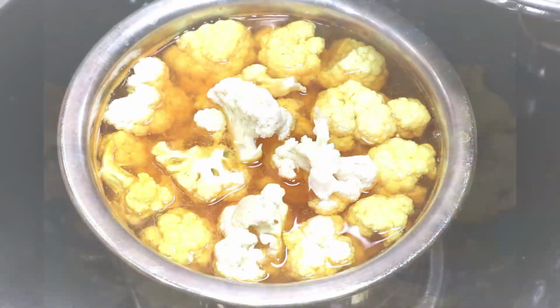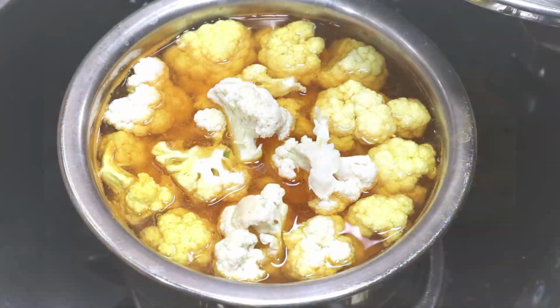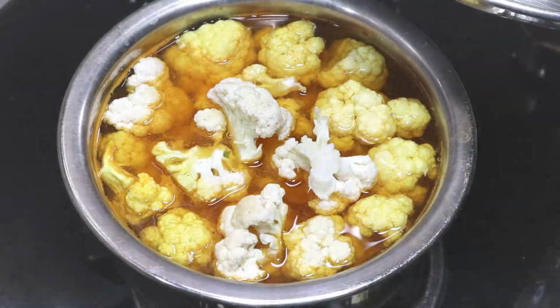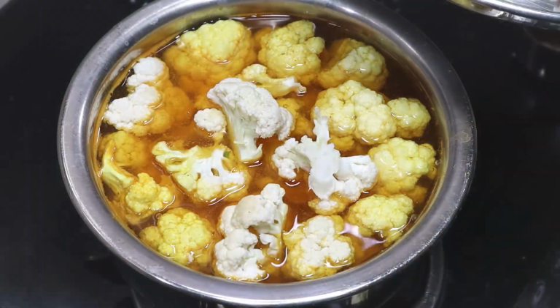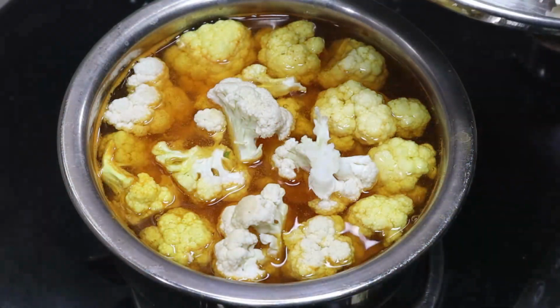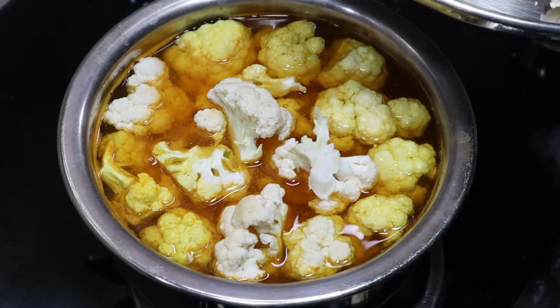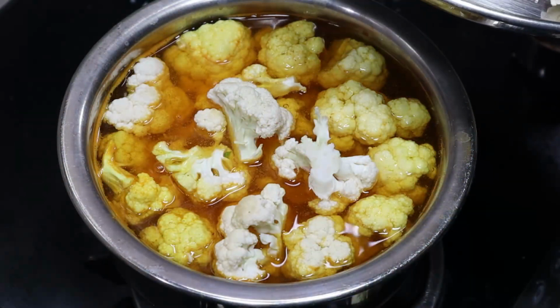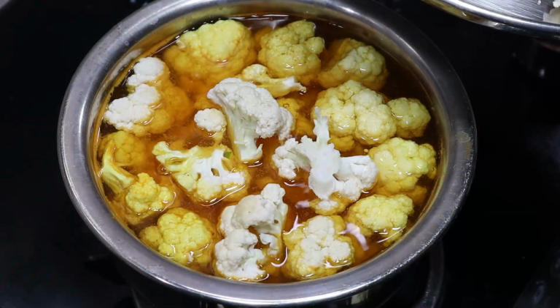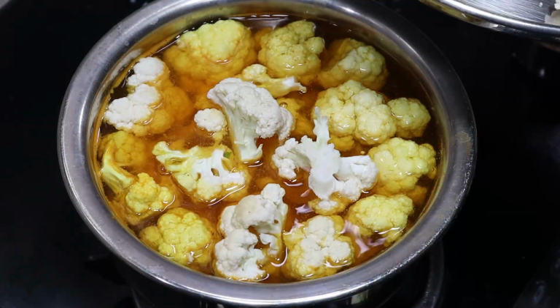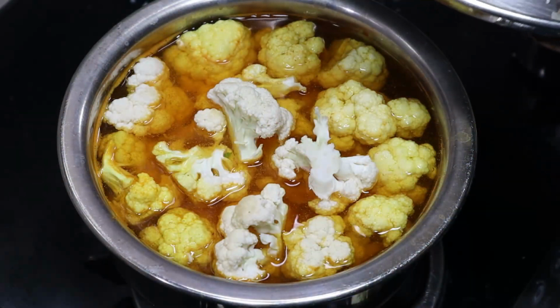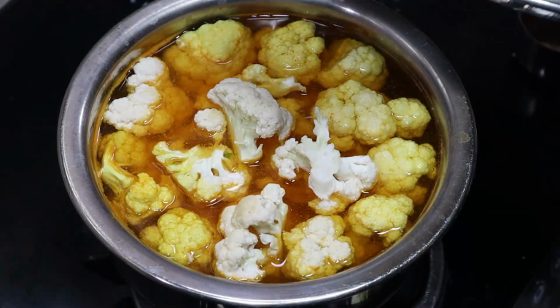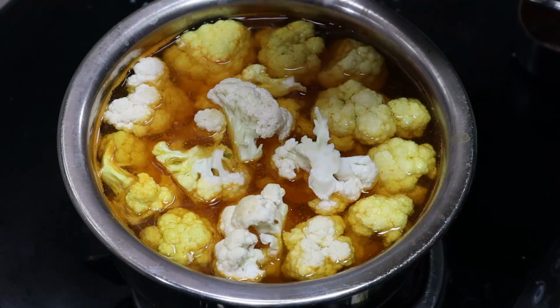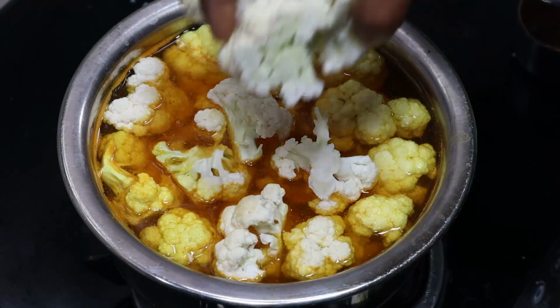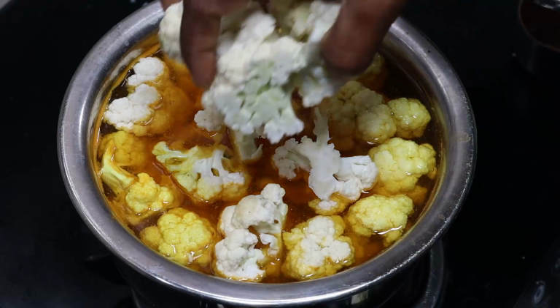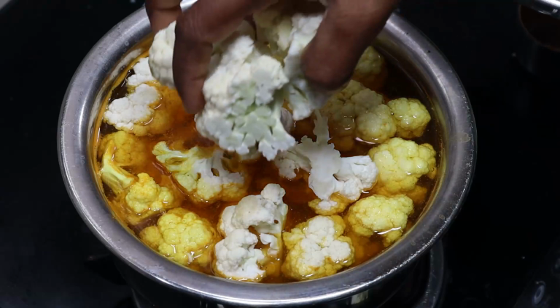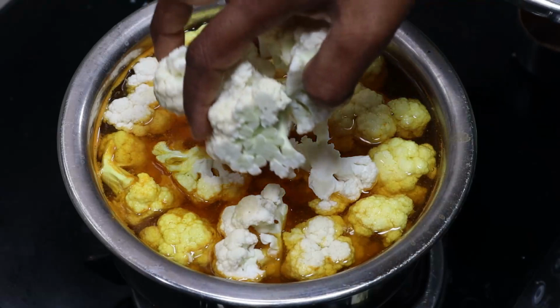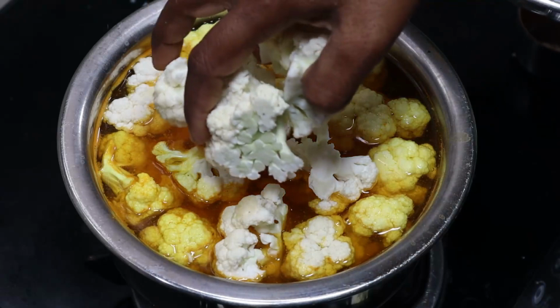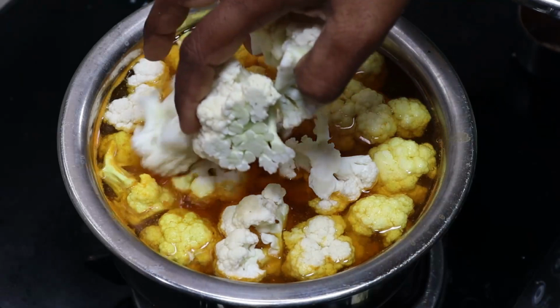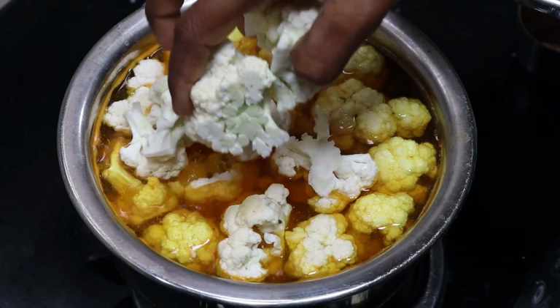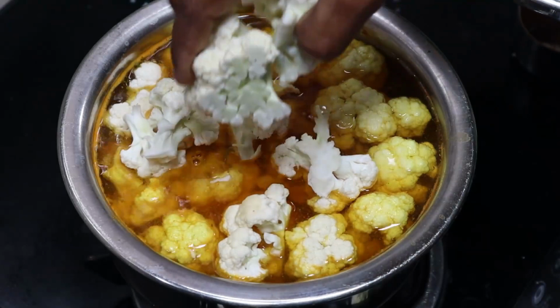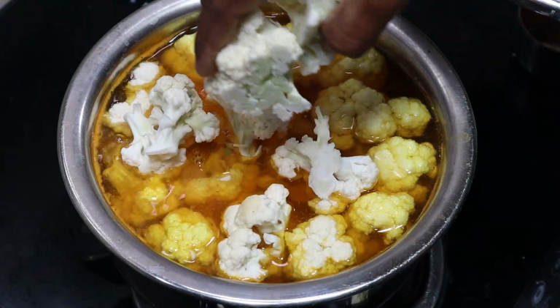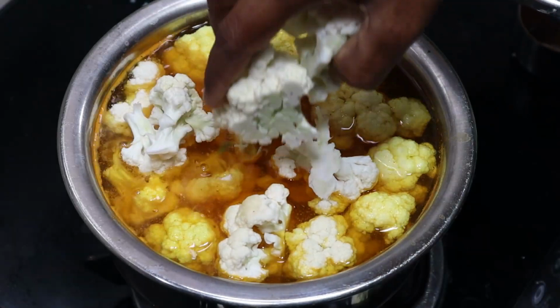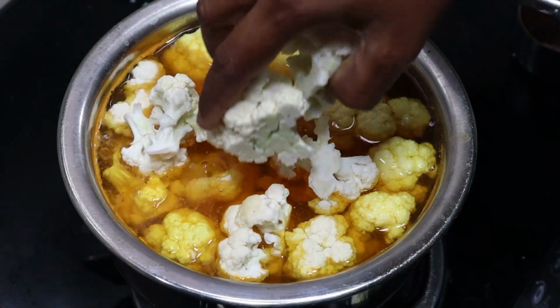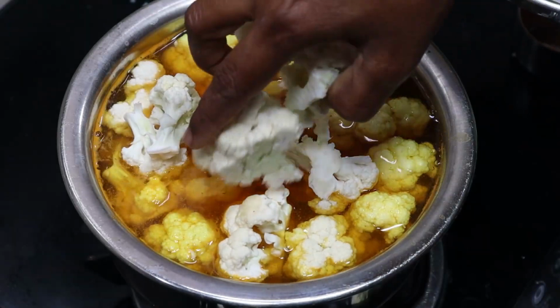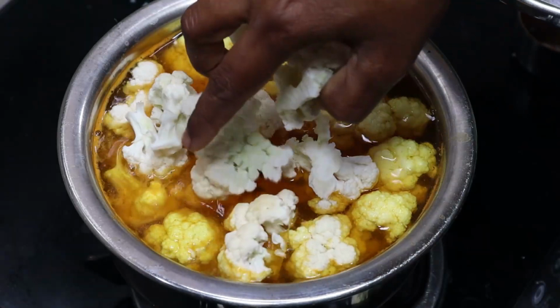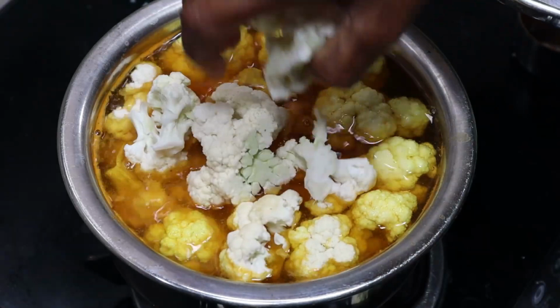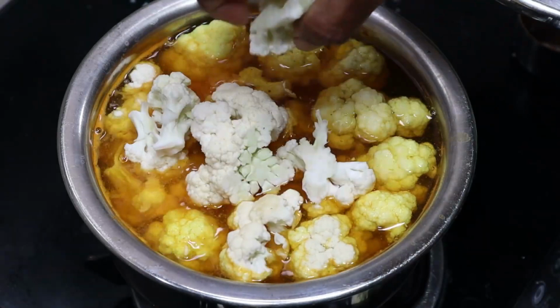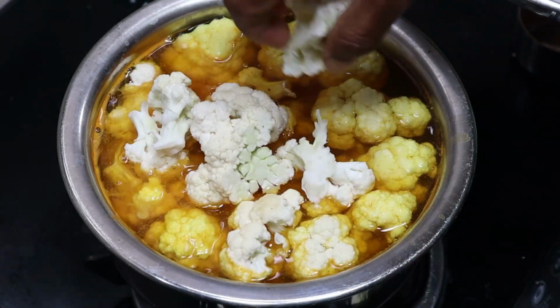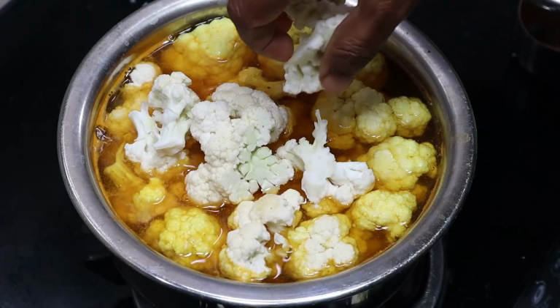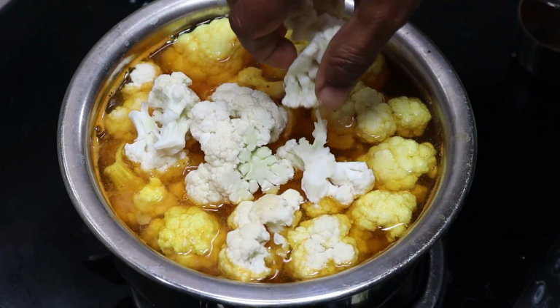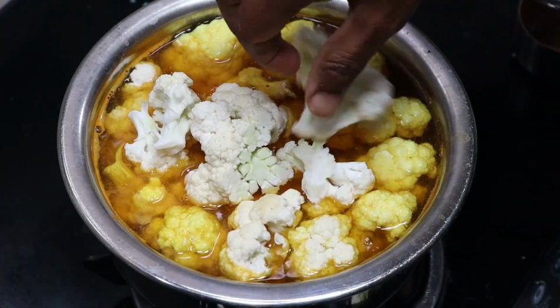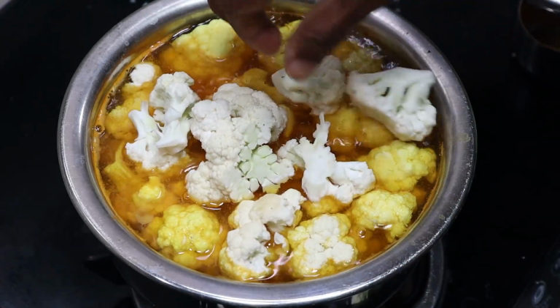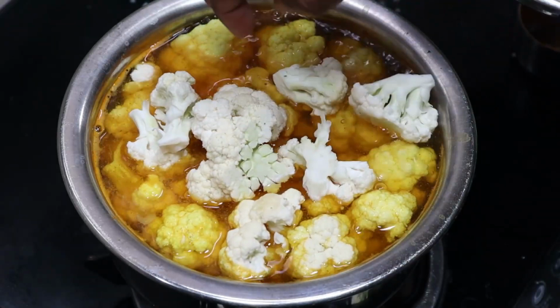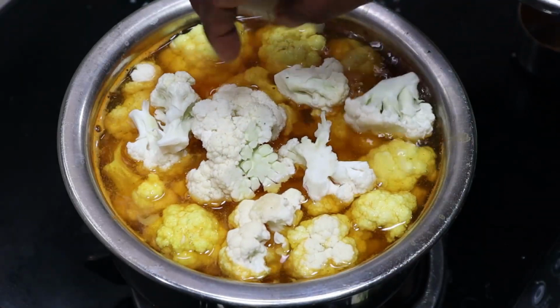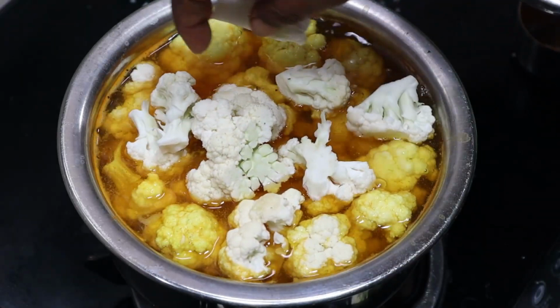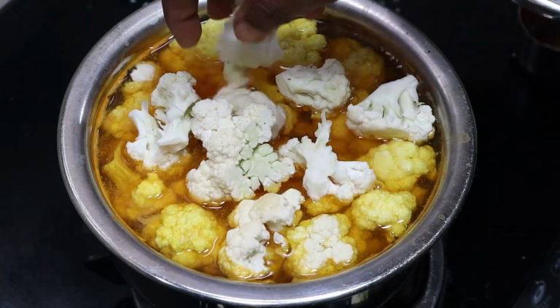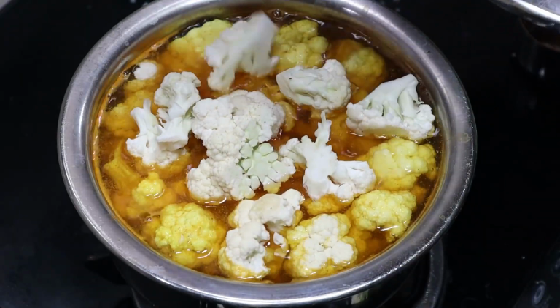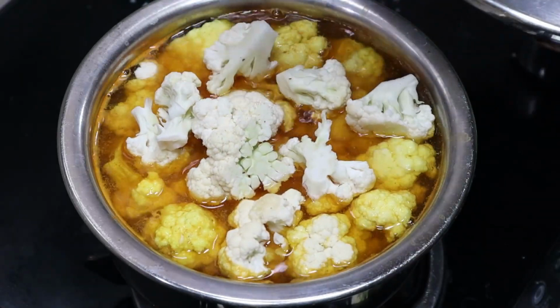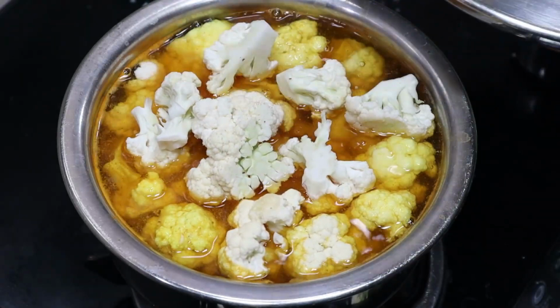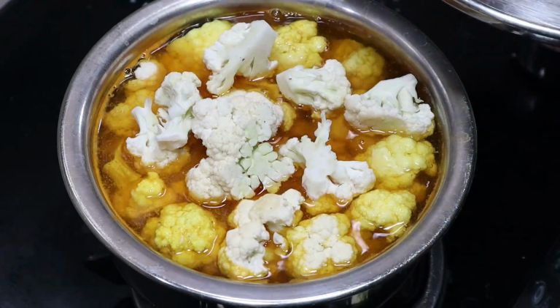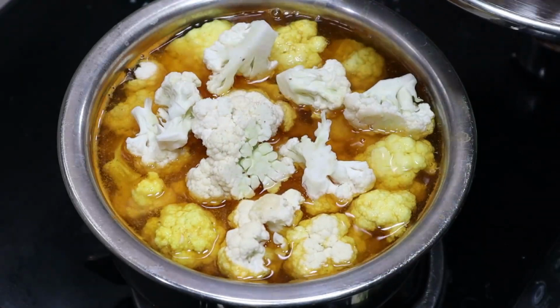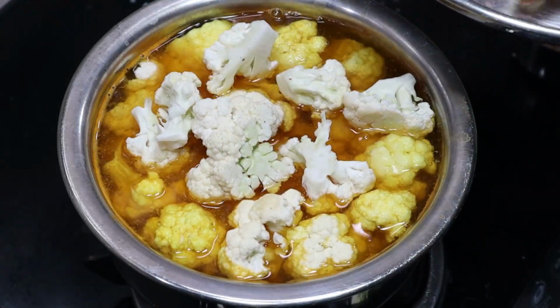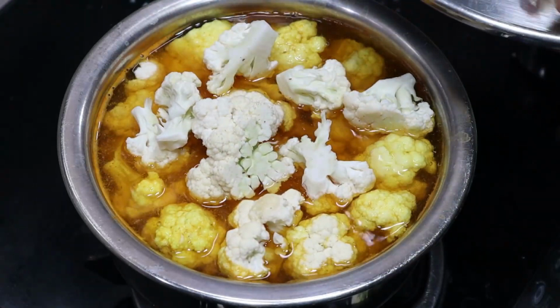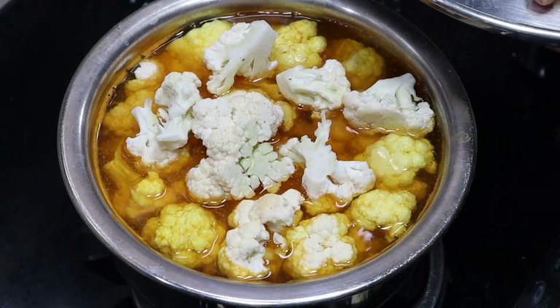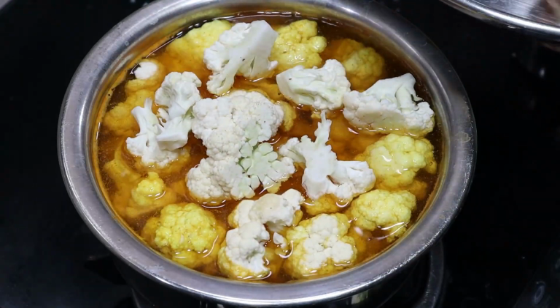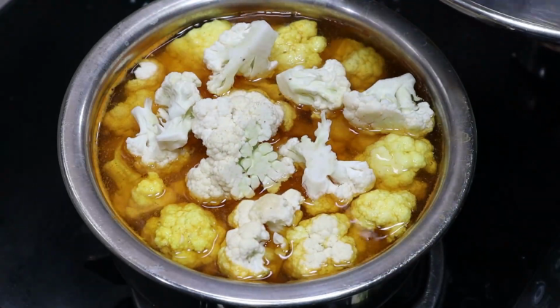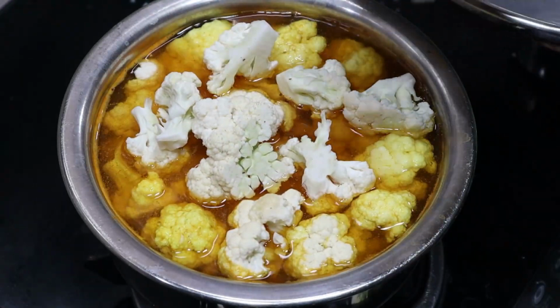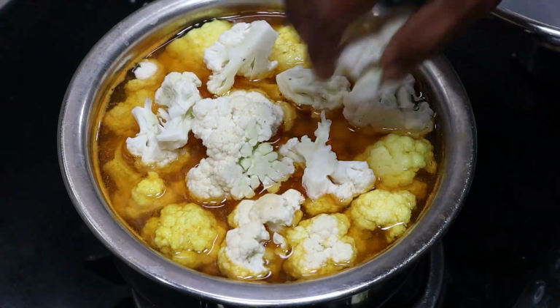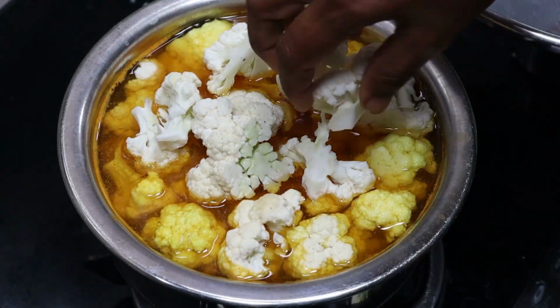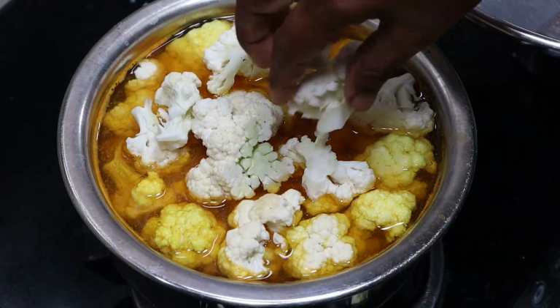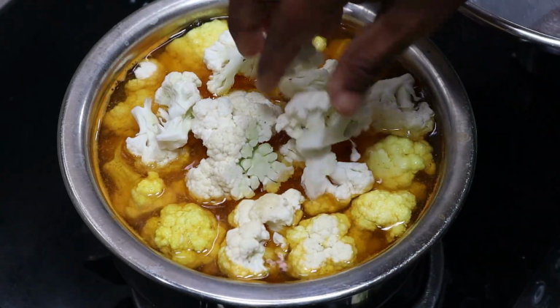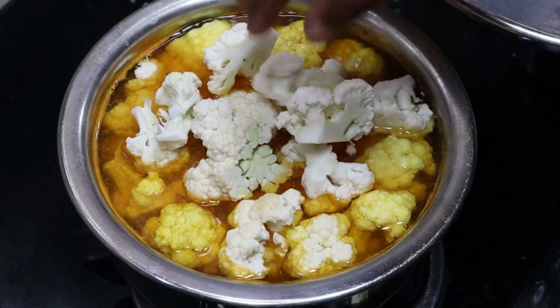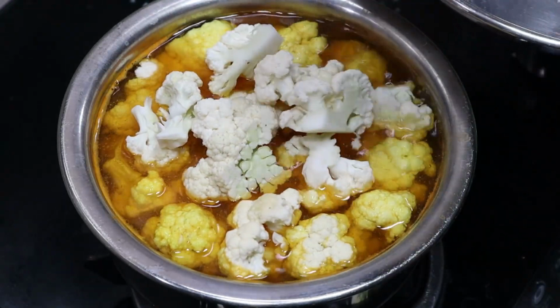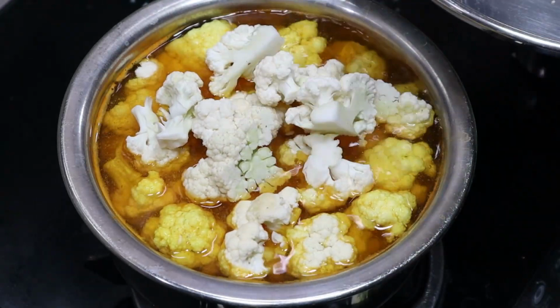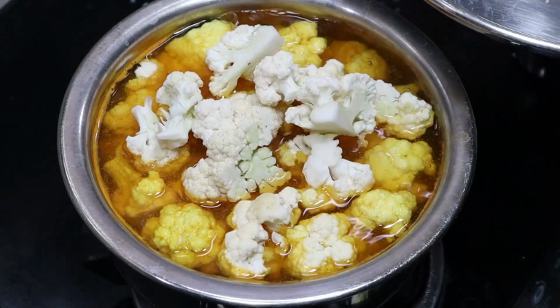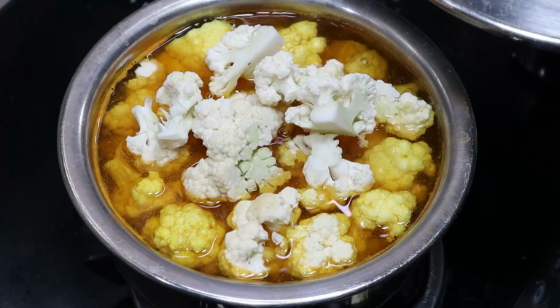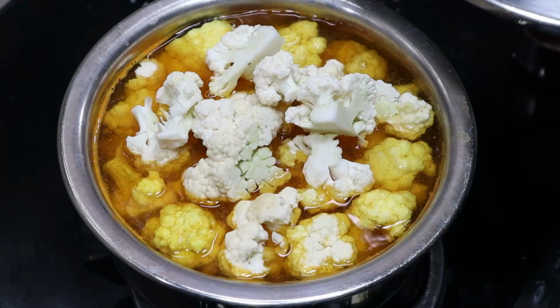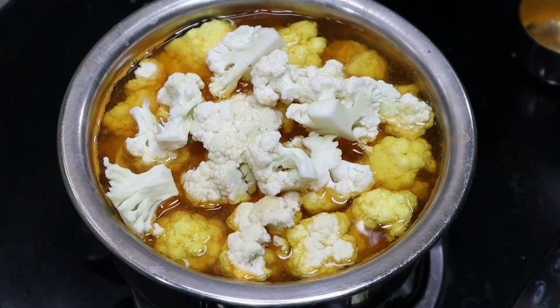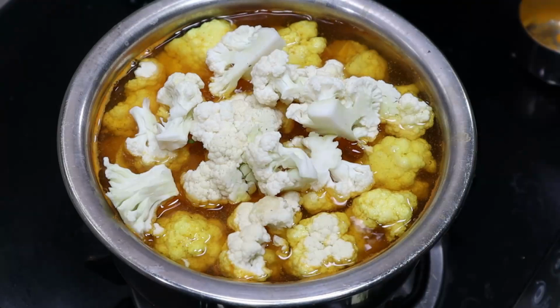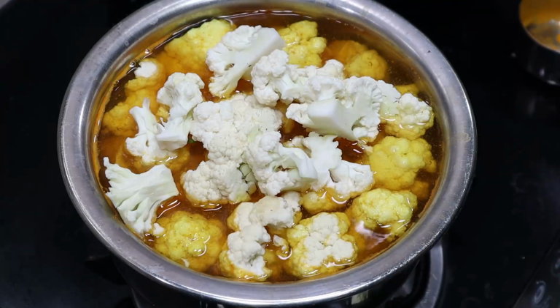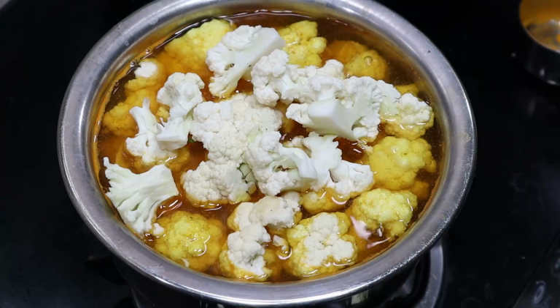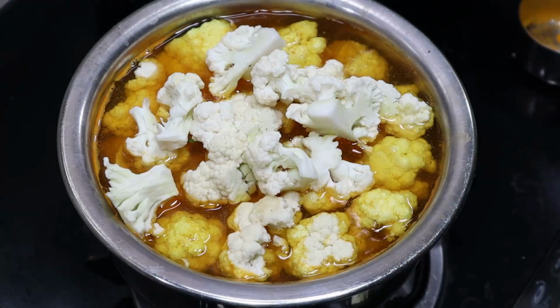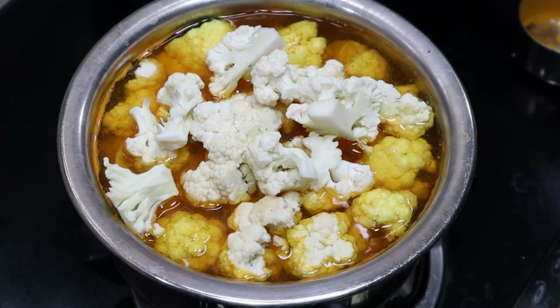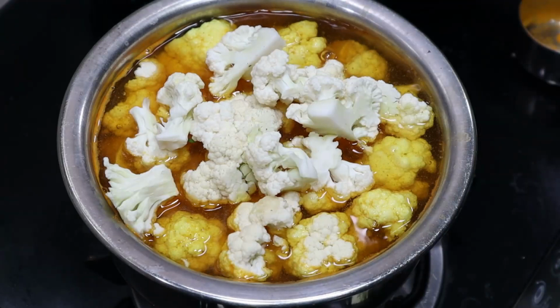Hello viewers, welcome to Kitchen of Manna. Today's video is to make a gravy. This gravy is made with roti and chapati.